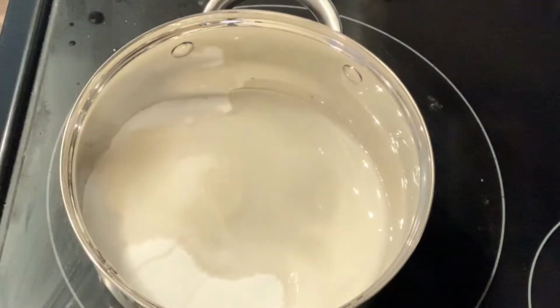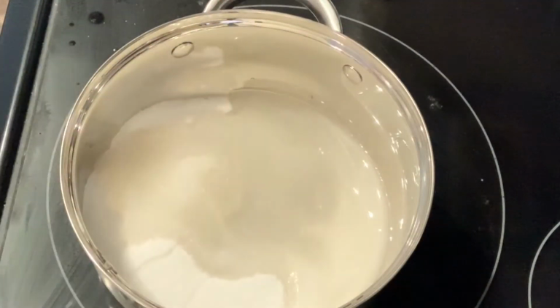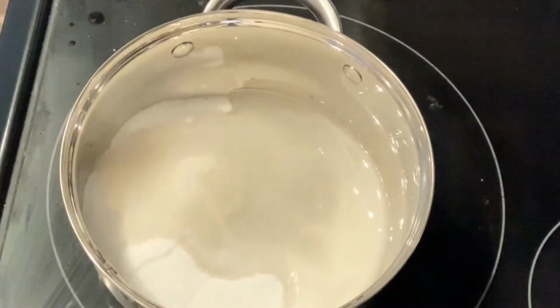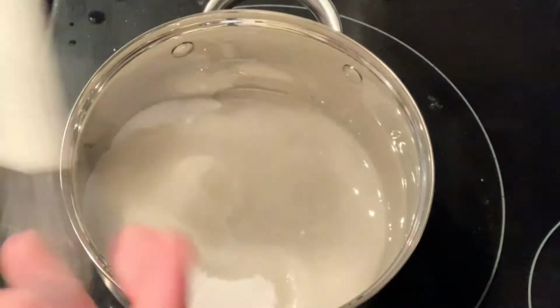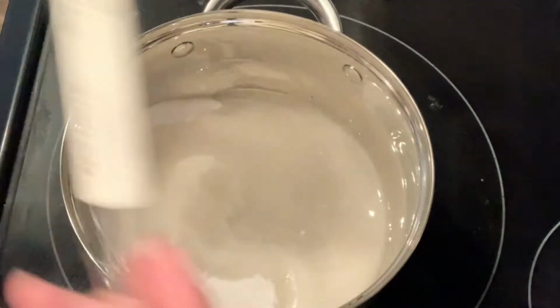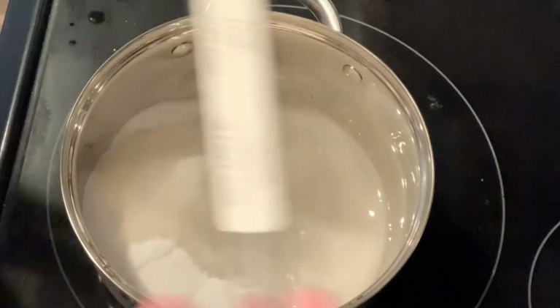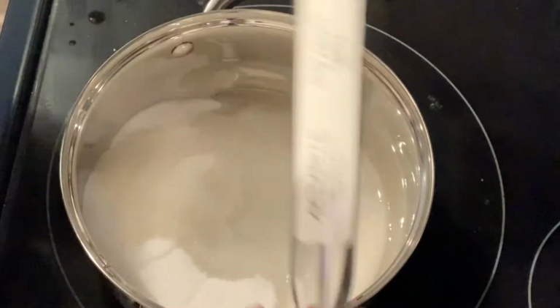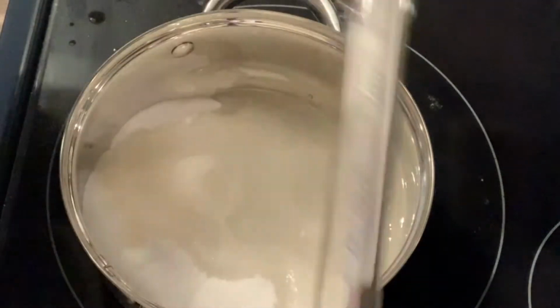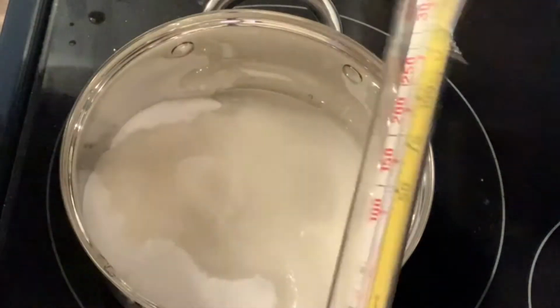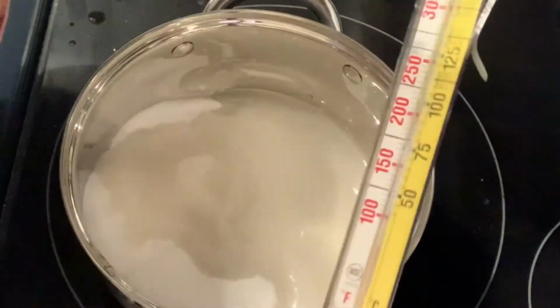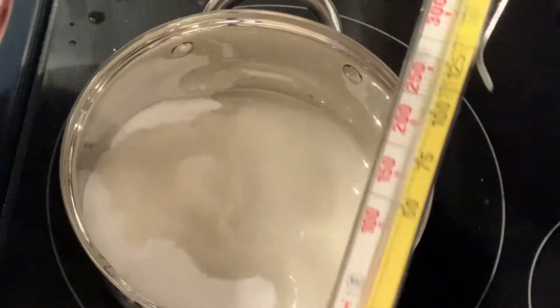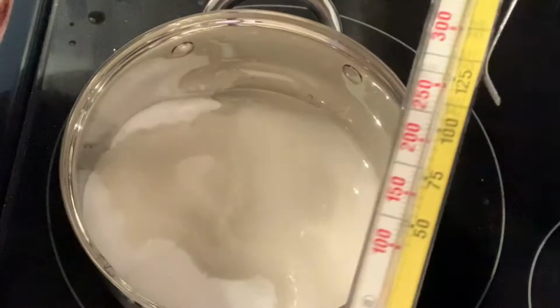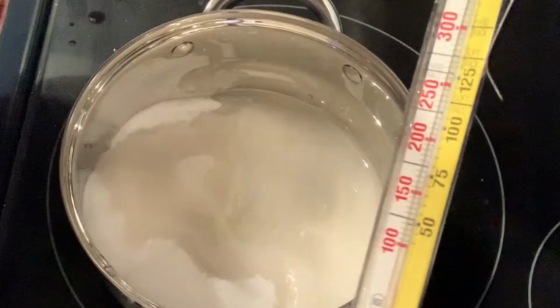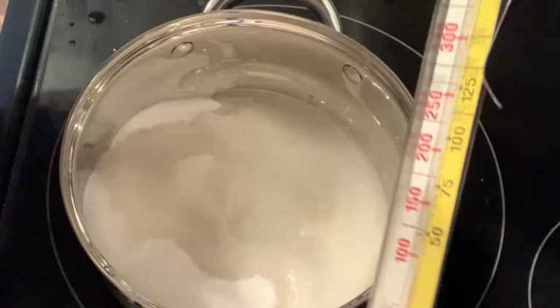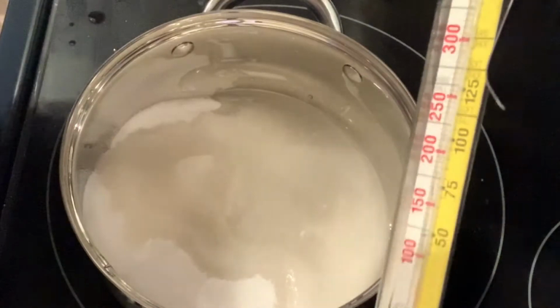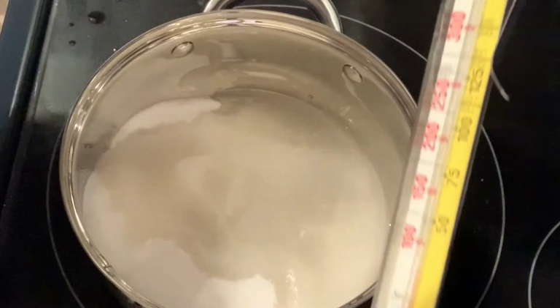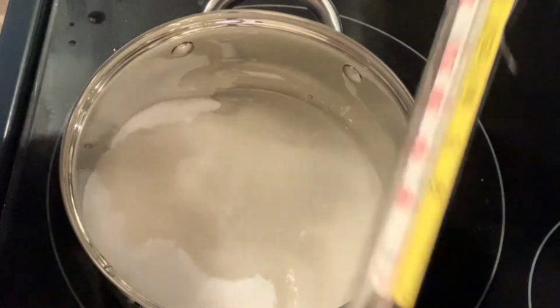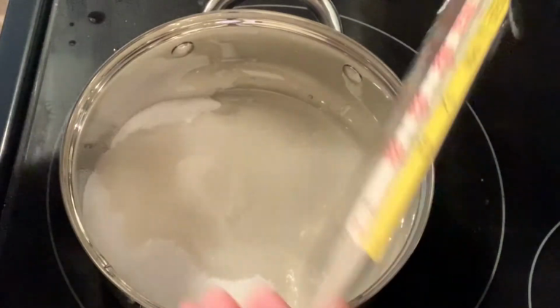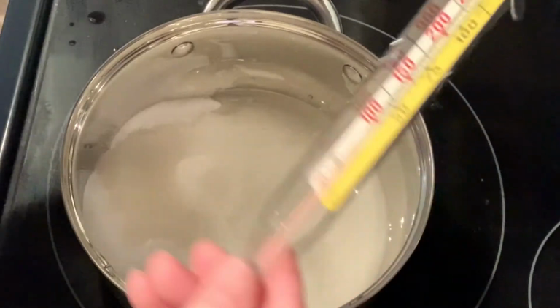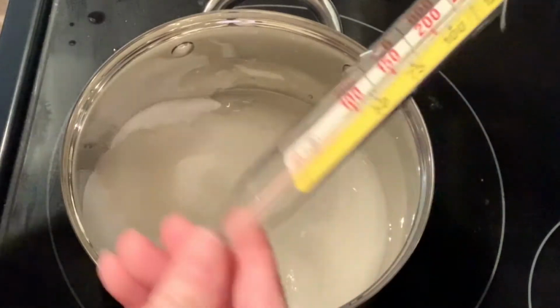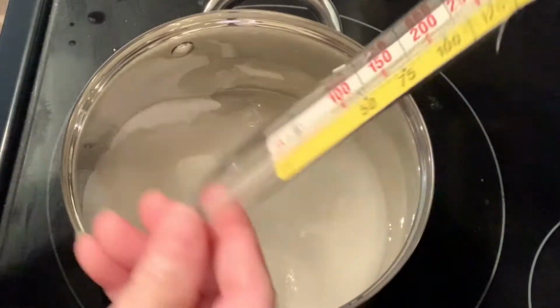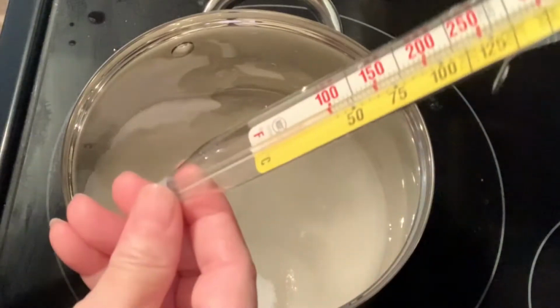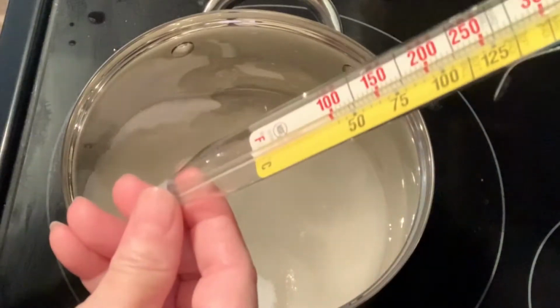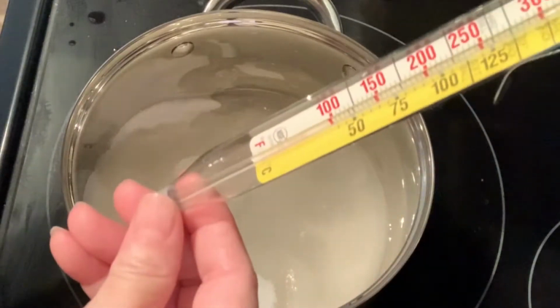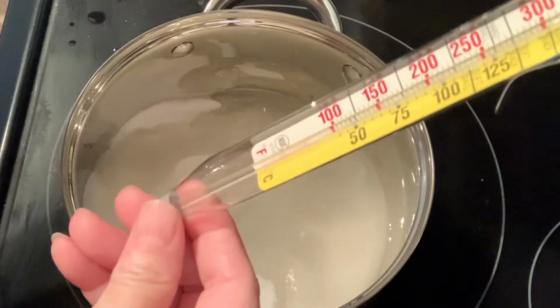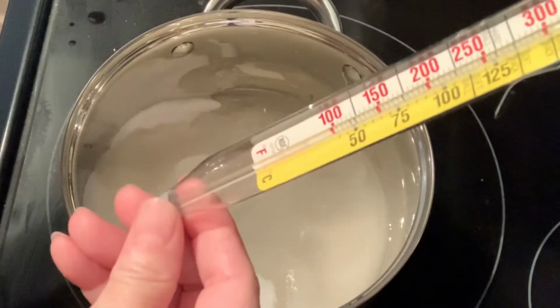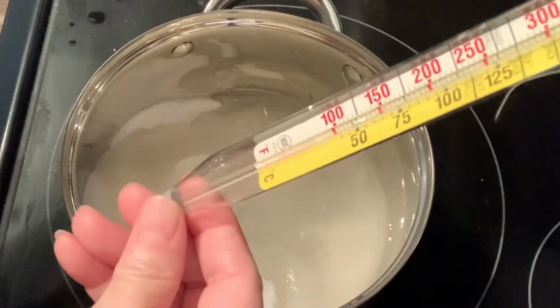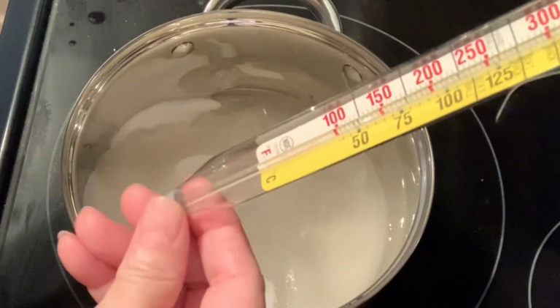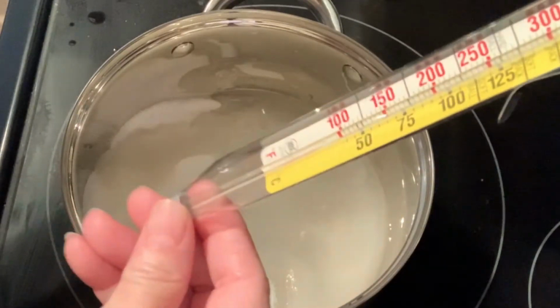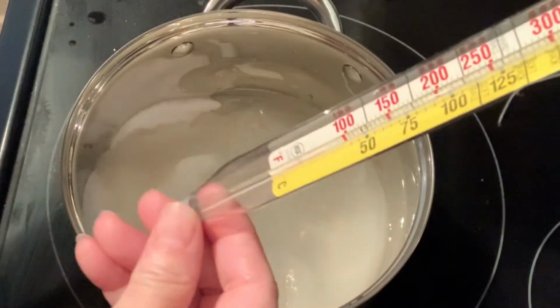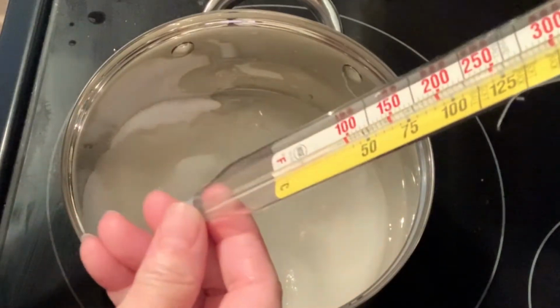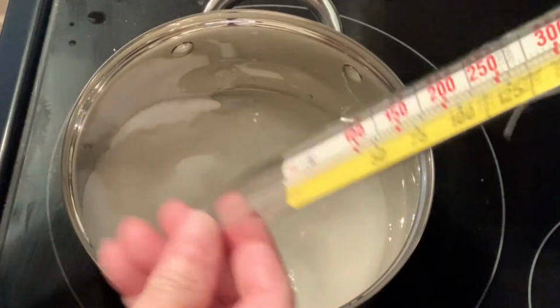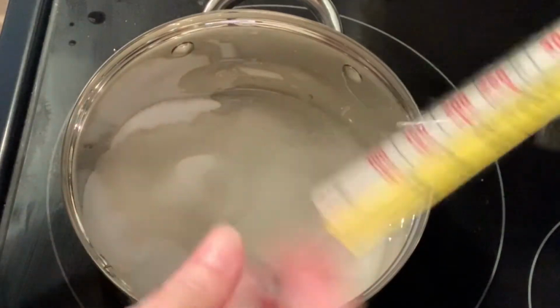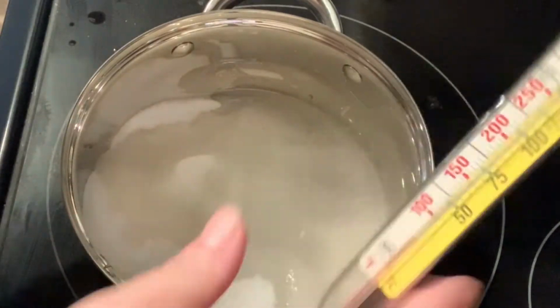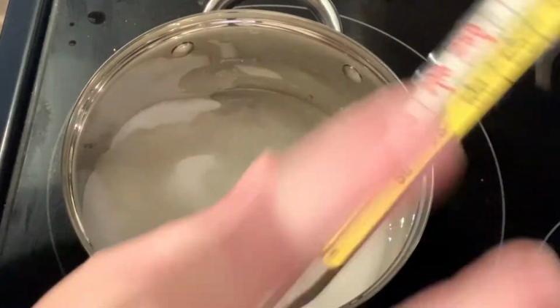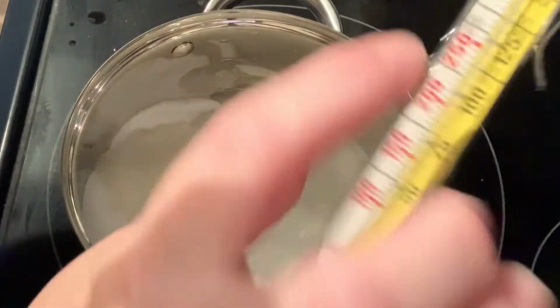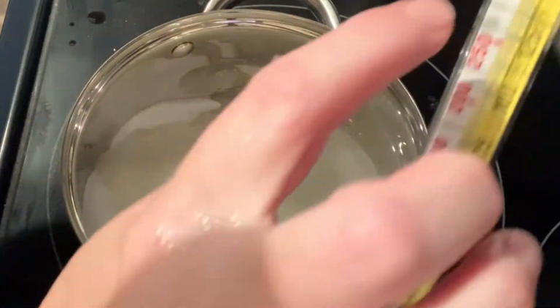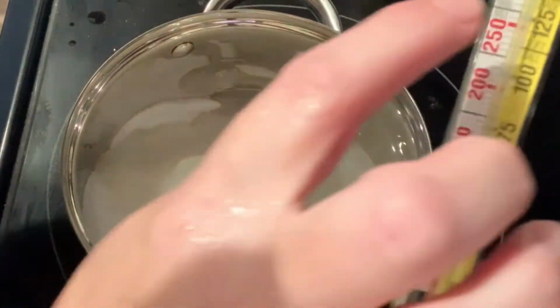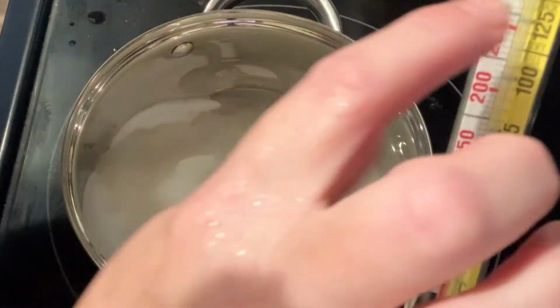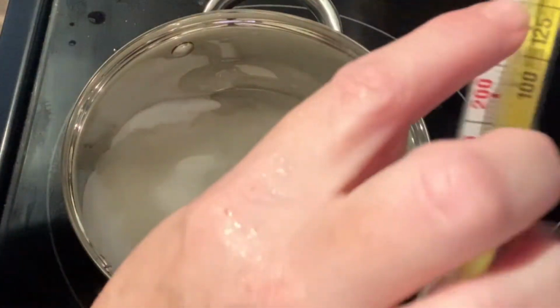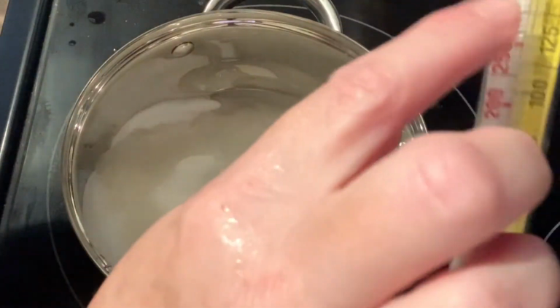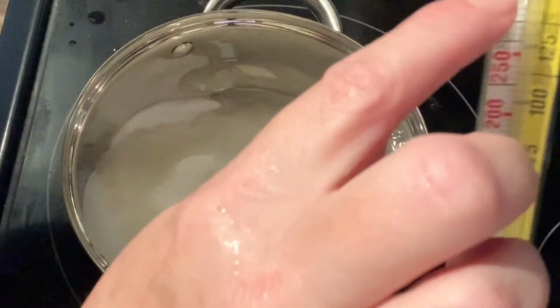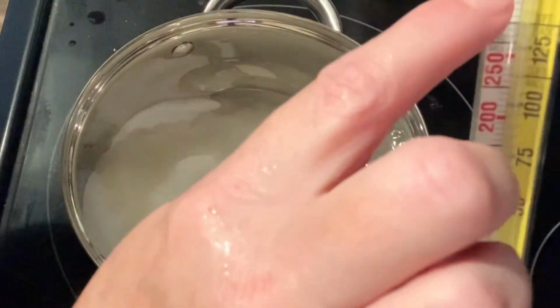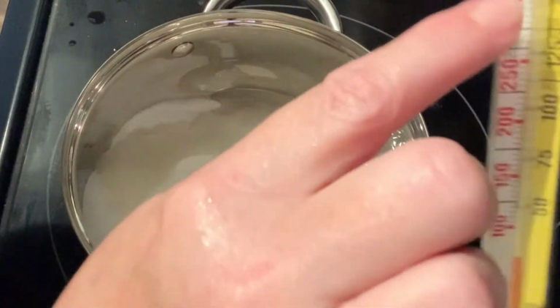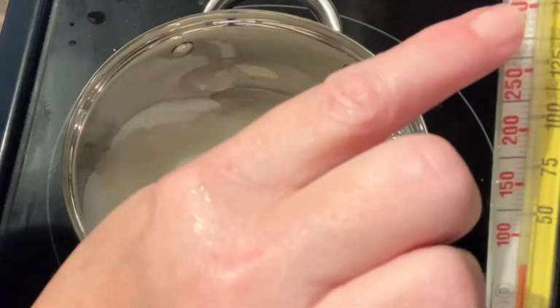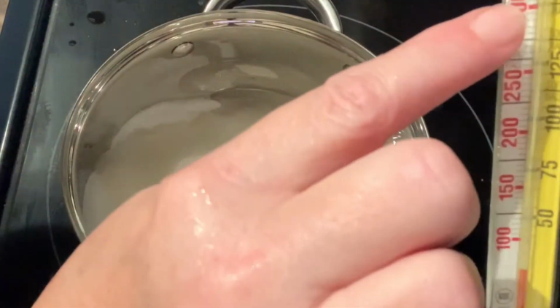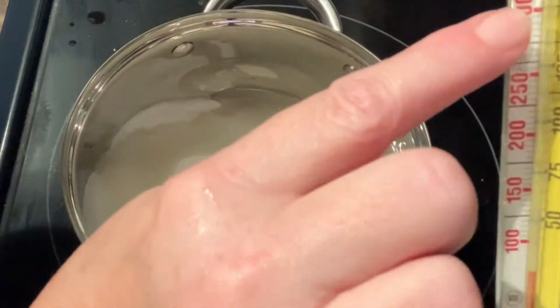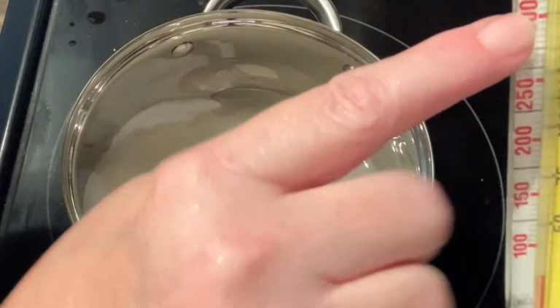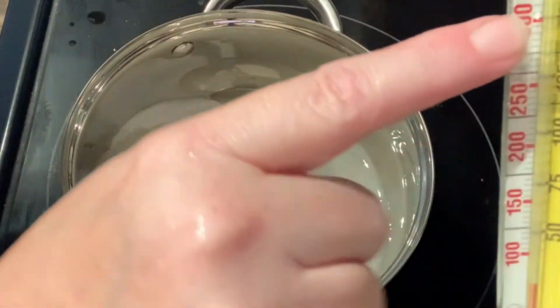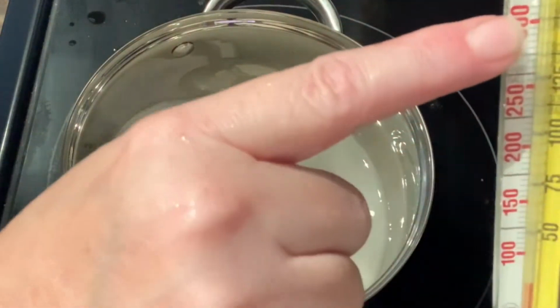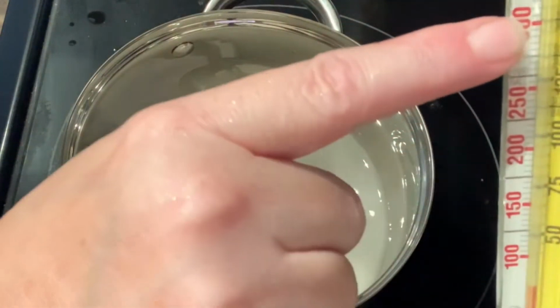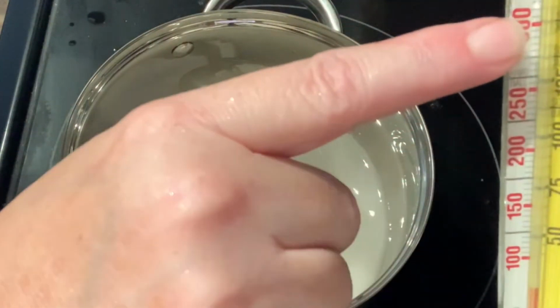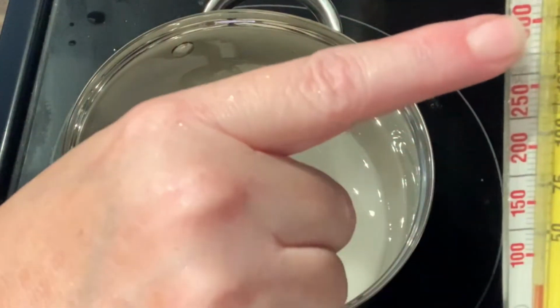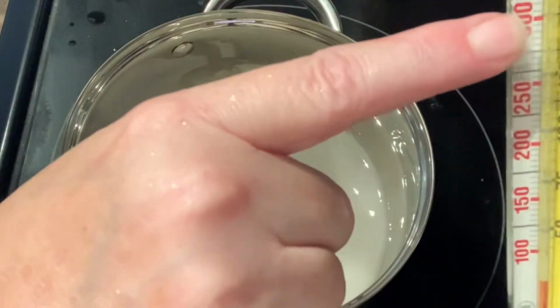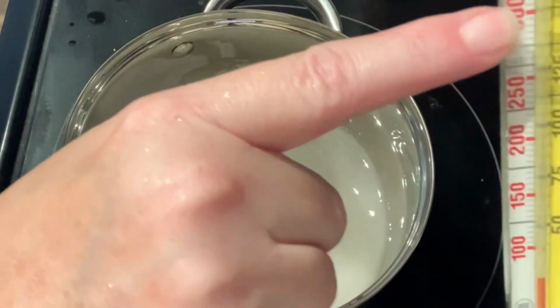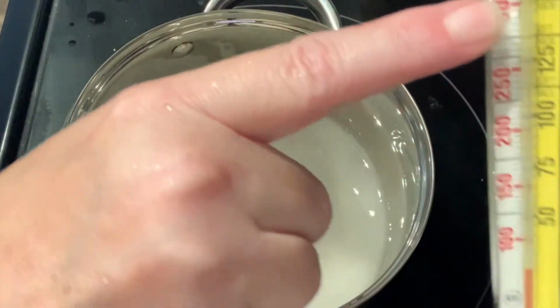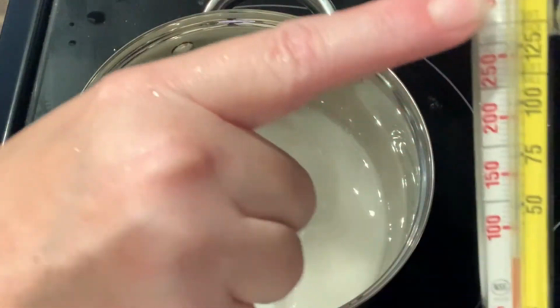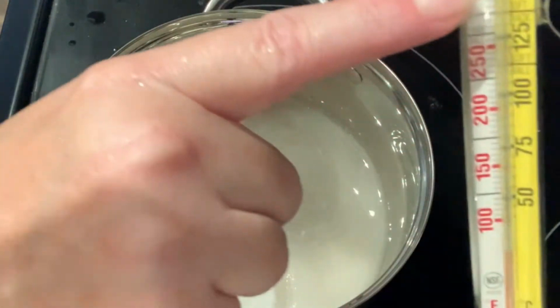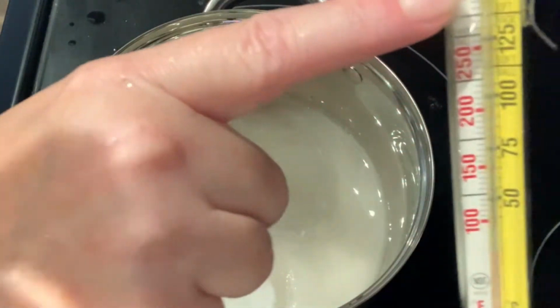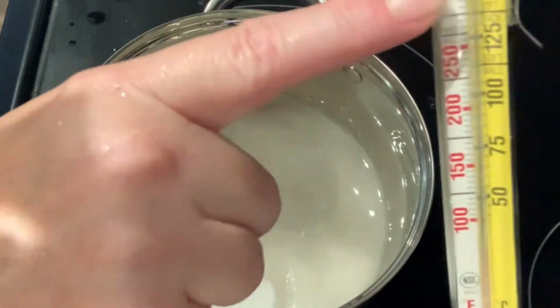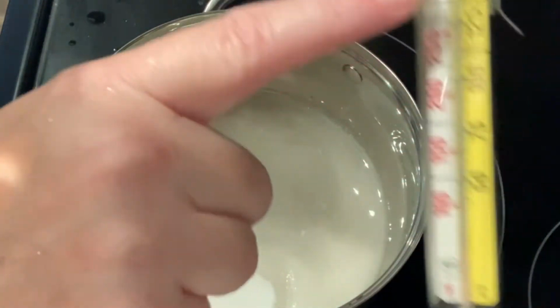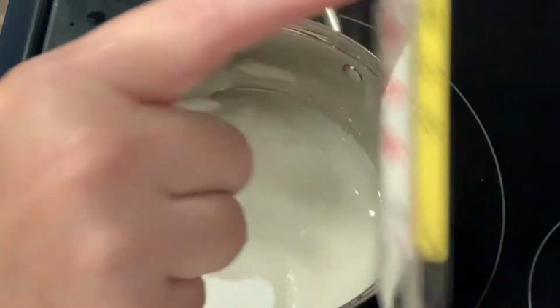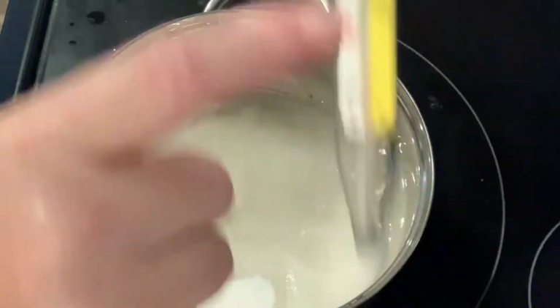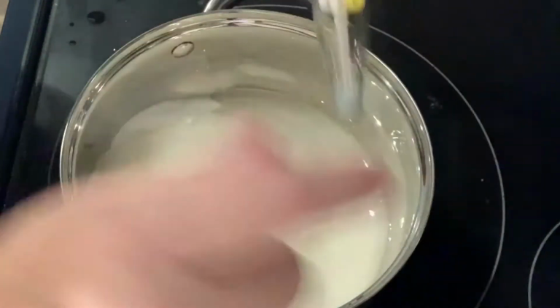You'll need a candy thermometer, and we're going to cook it to the hard crack stage, which is at 300 degrees.